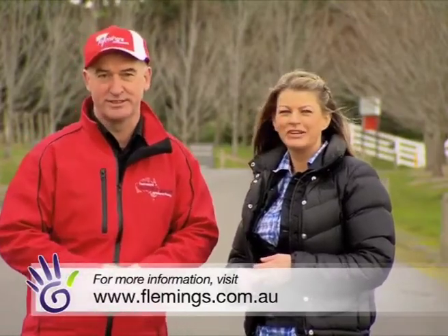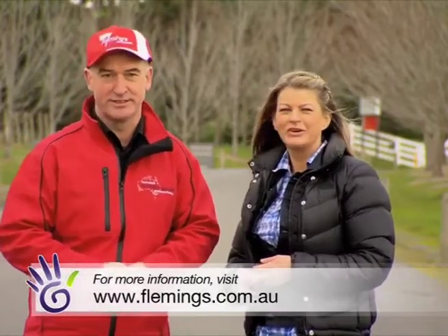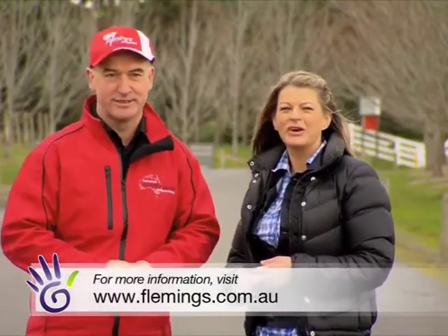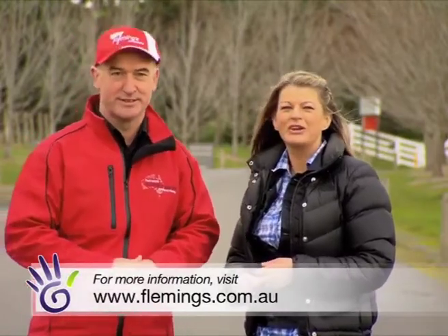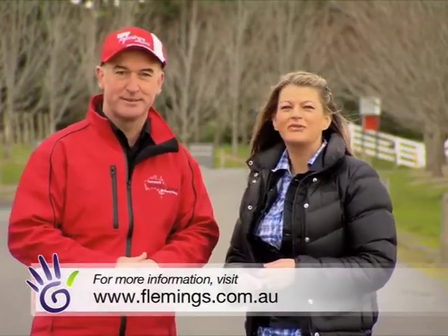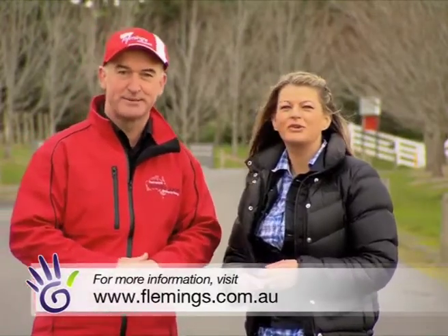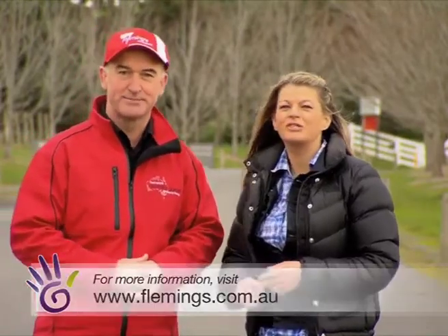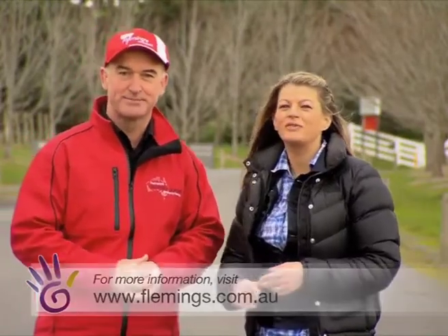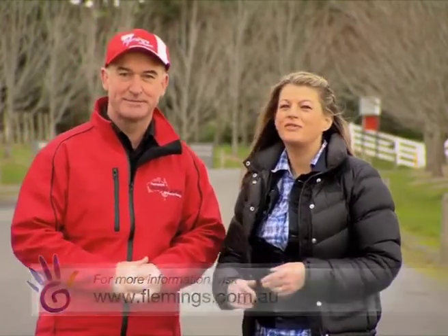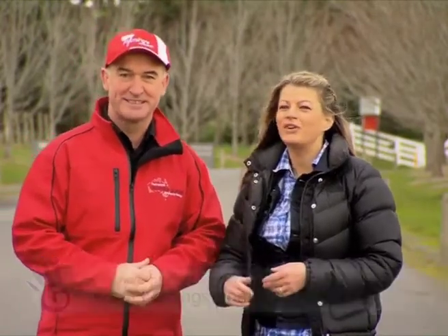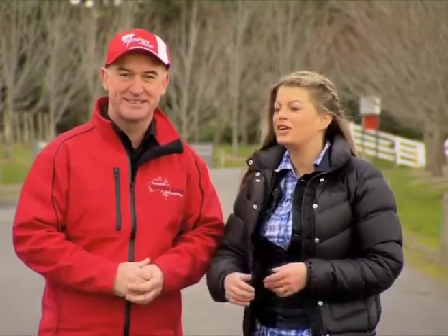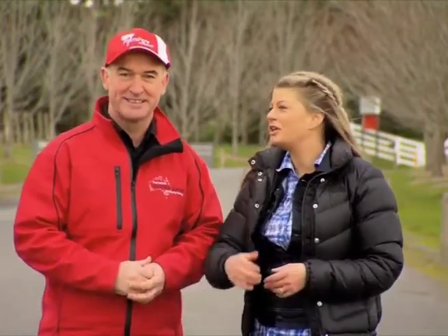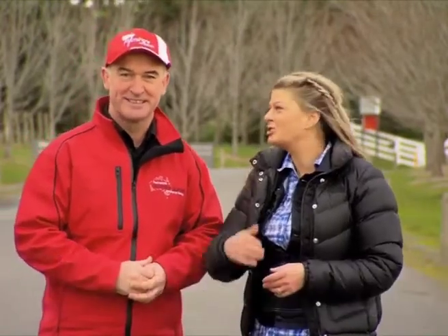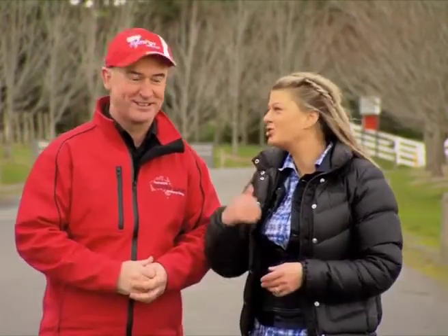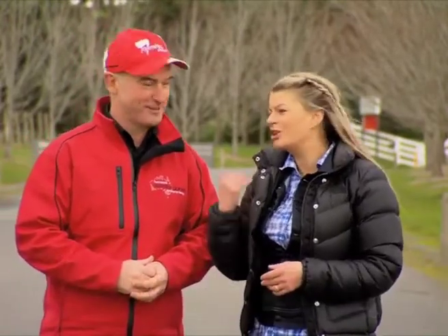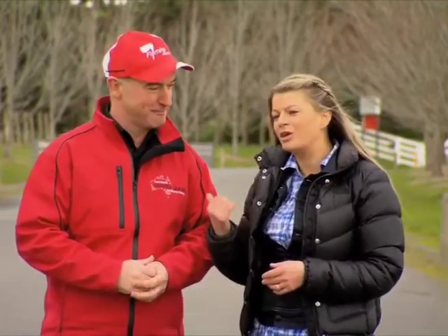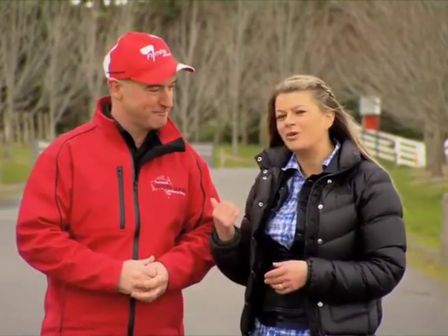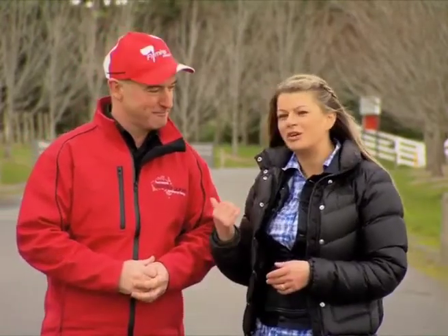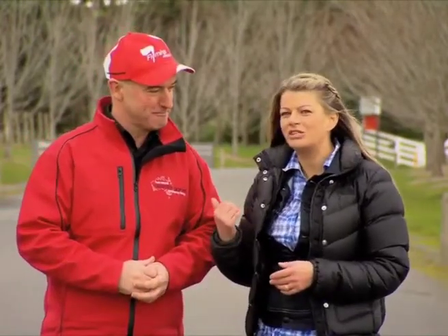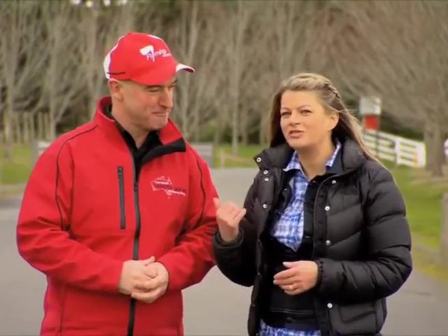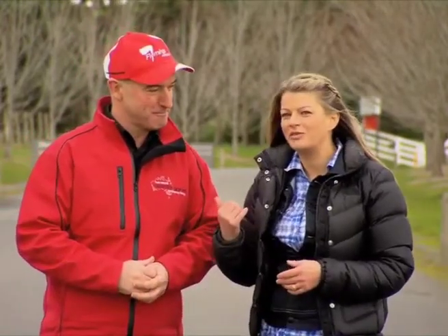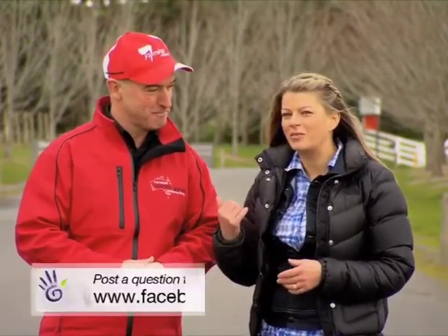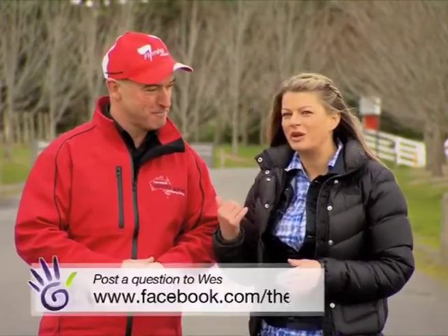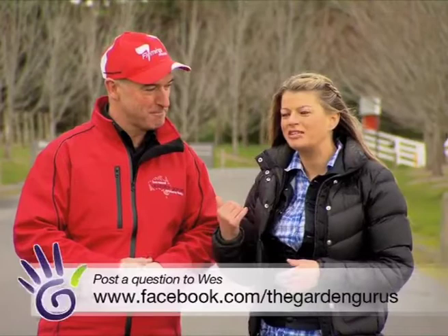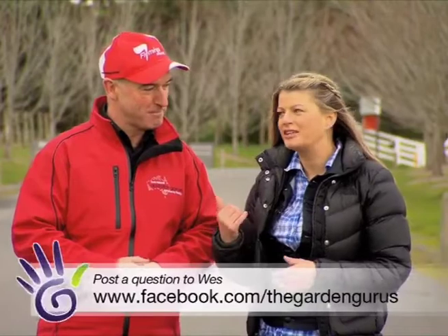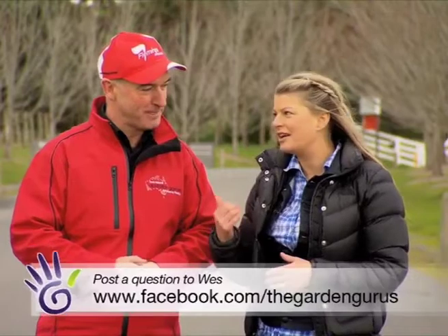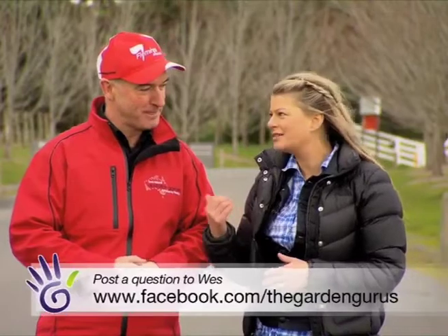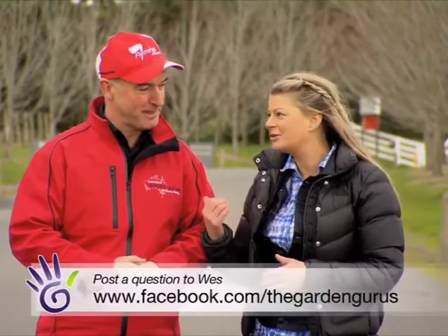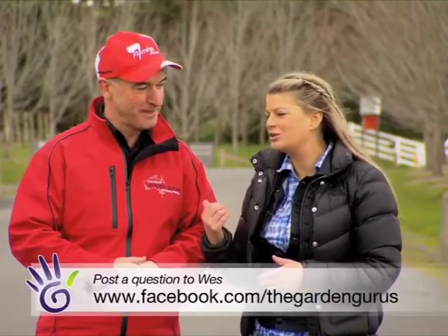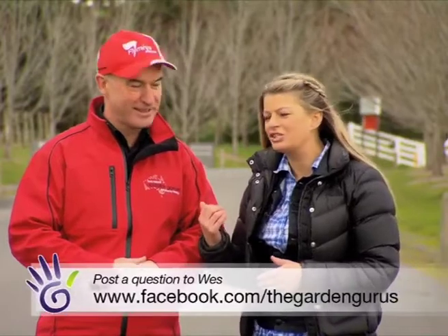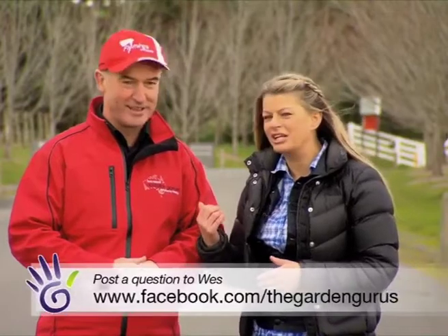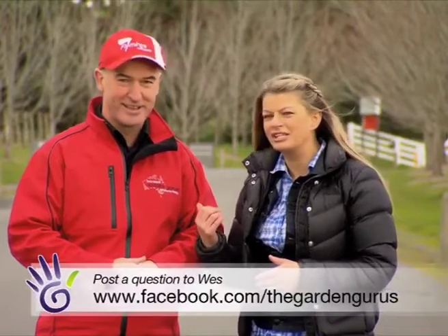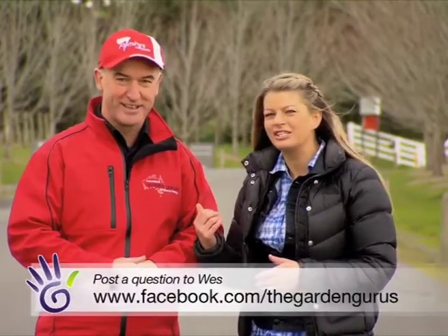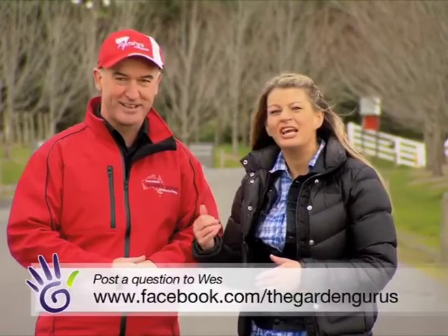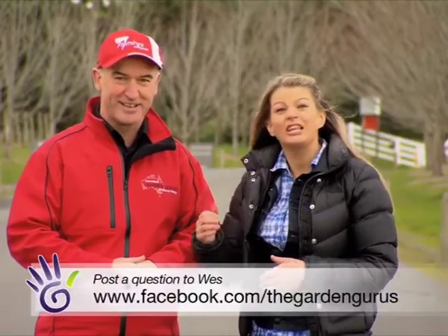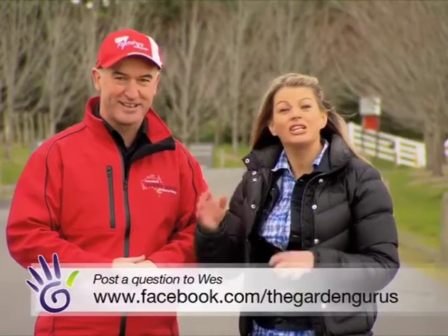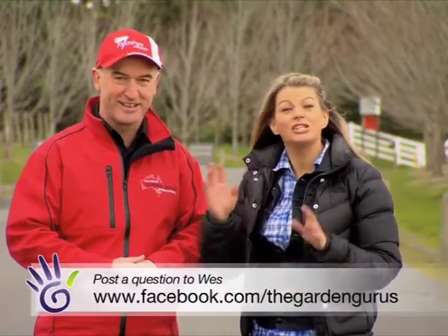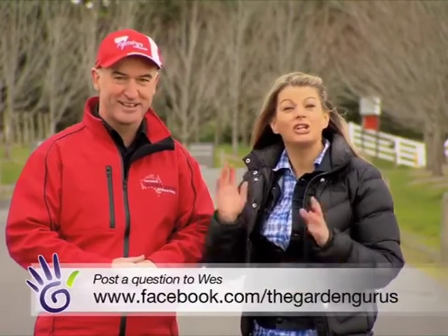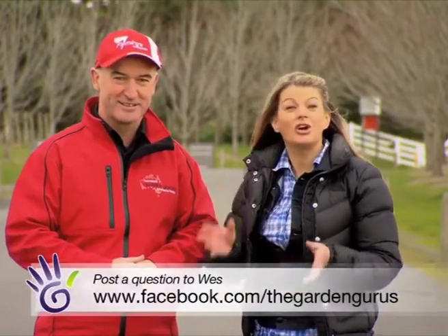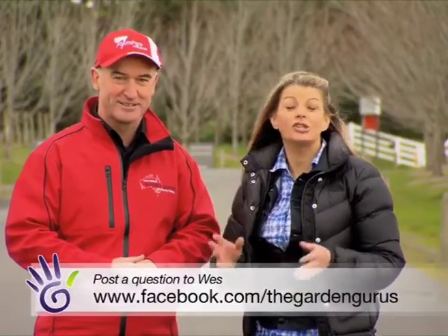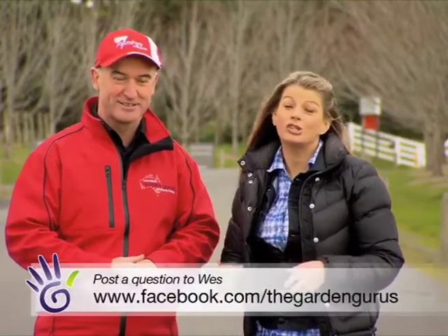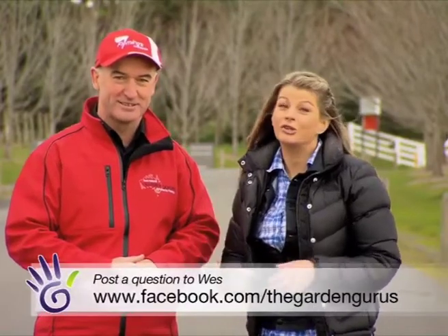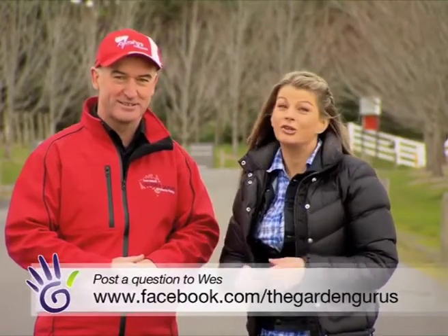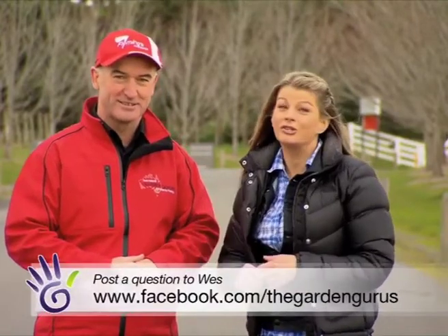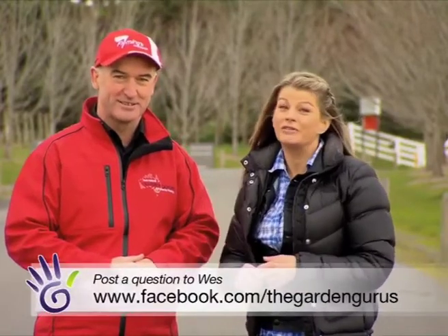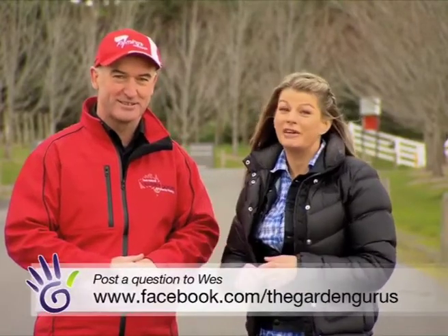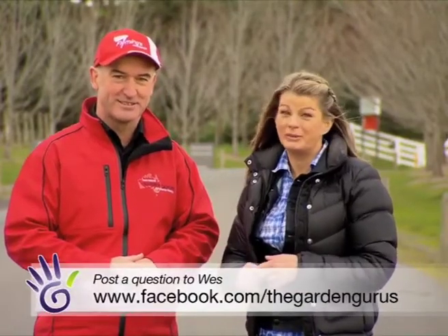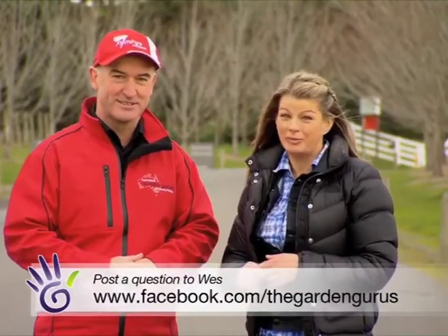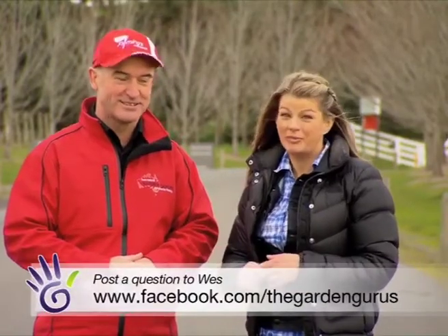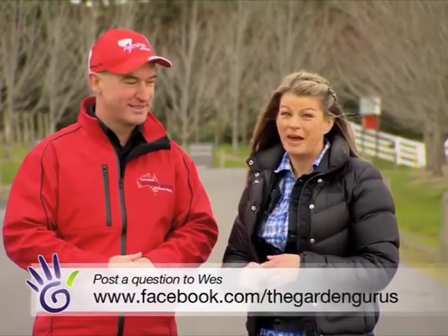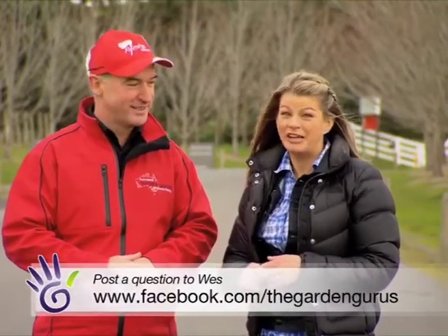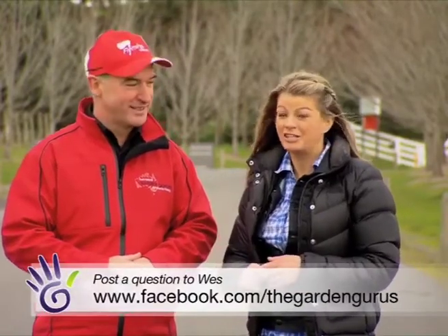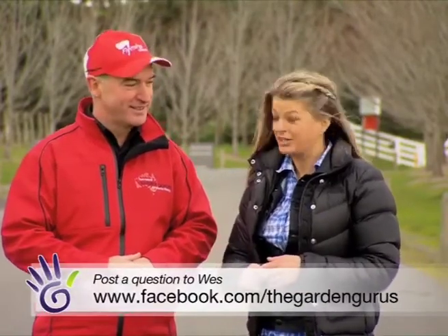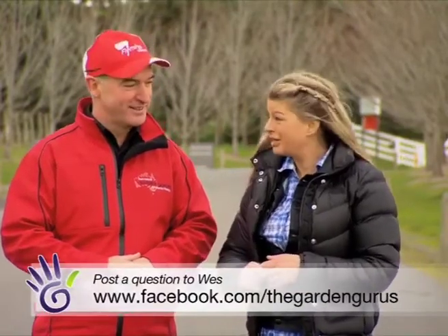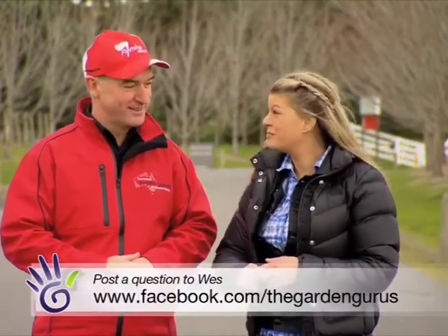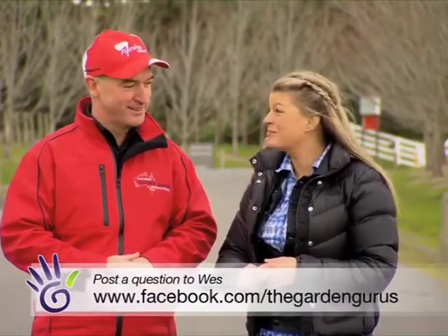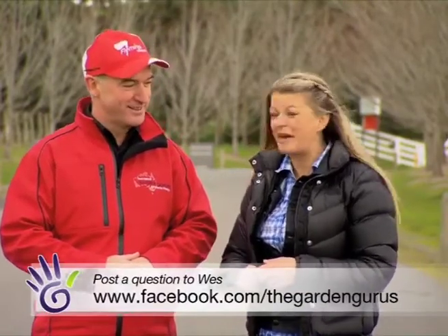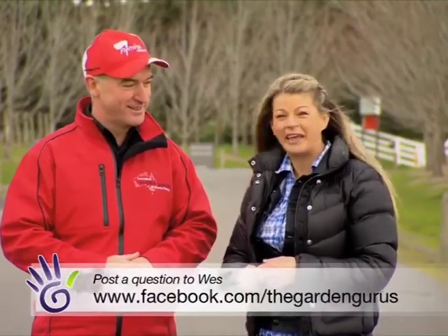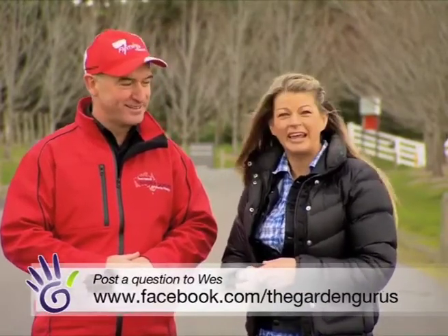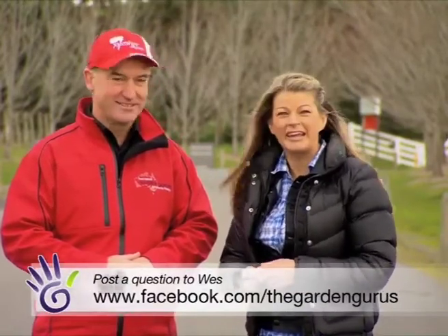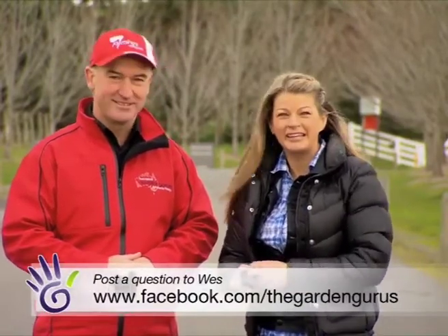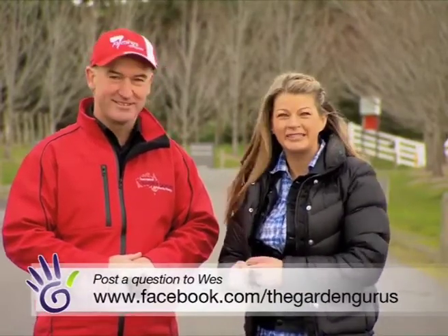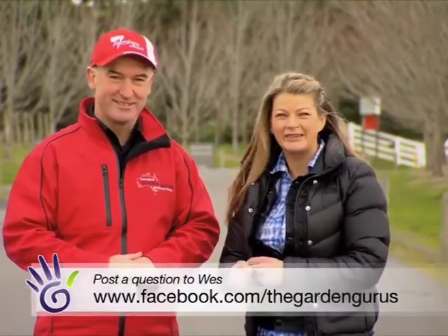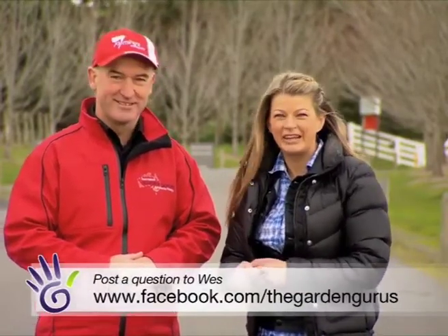And of course, if you've got any tricky questions for Wes — he likes a good challenge — just log on to the Guru's Facebook page and he'll be back again next week.